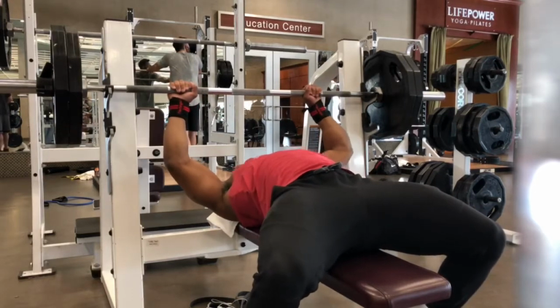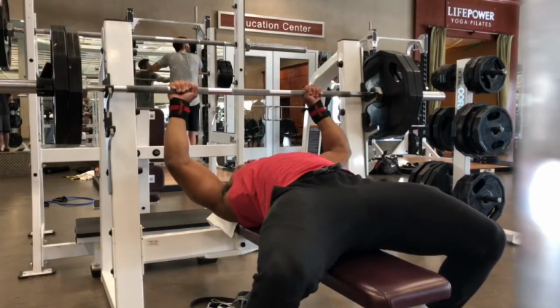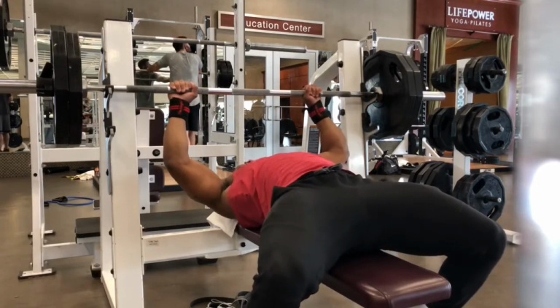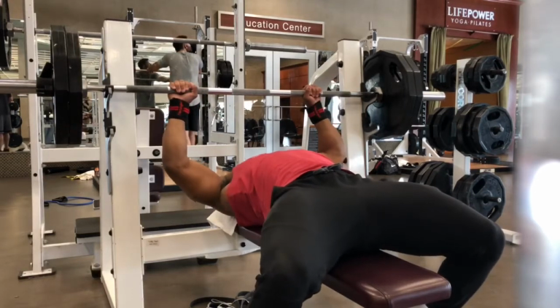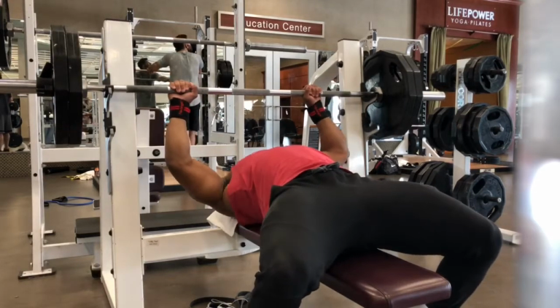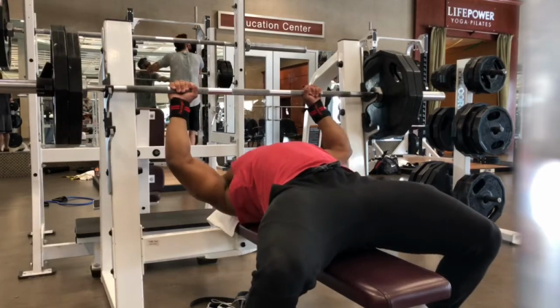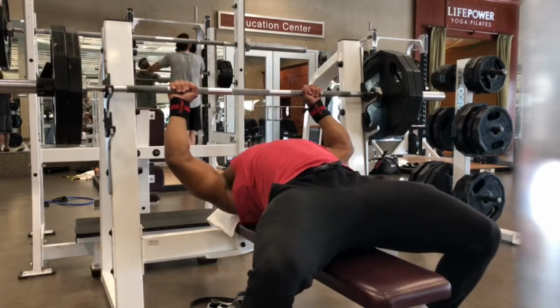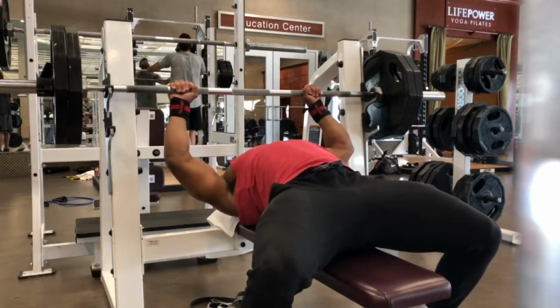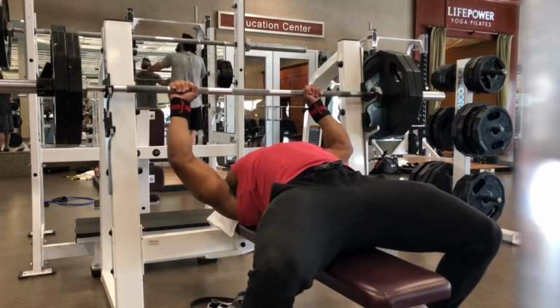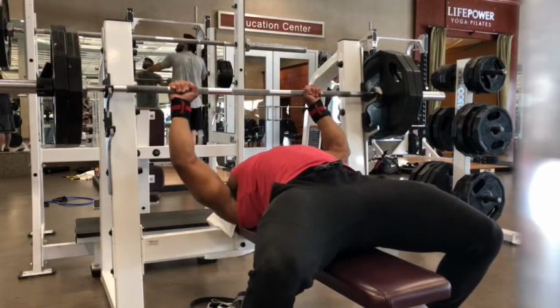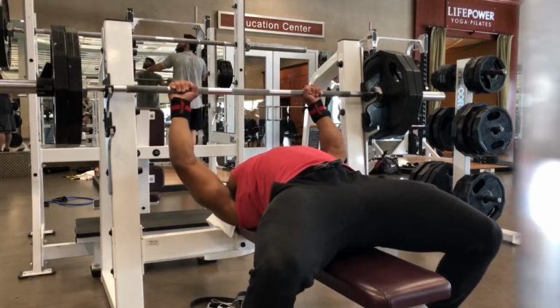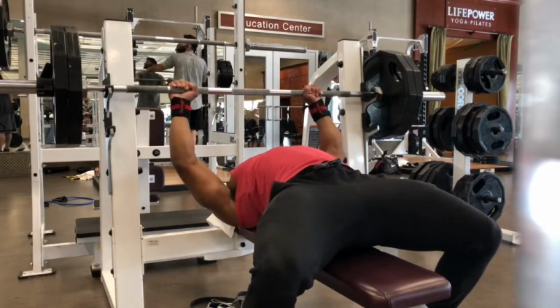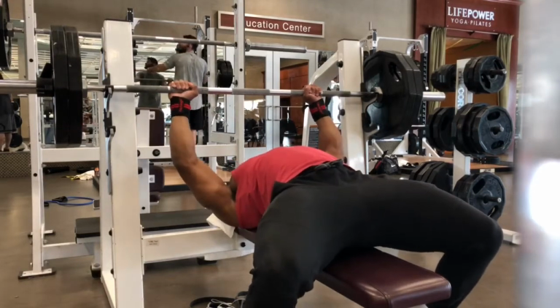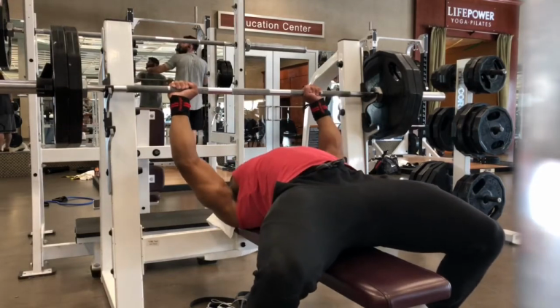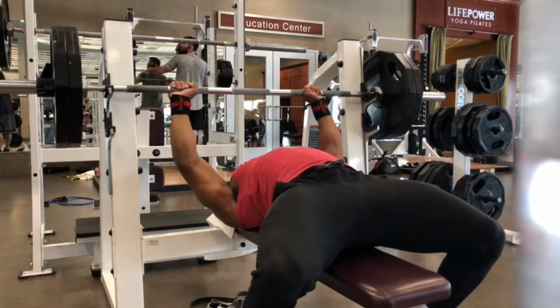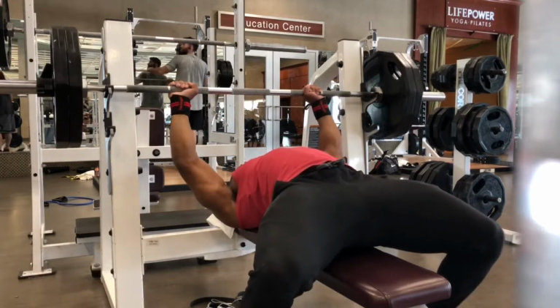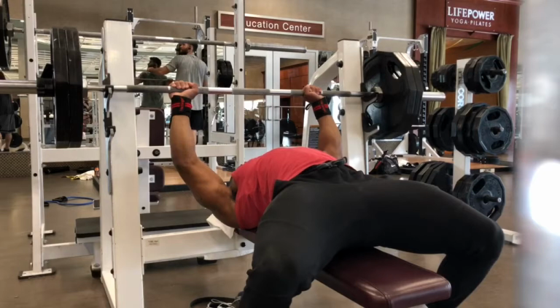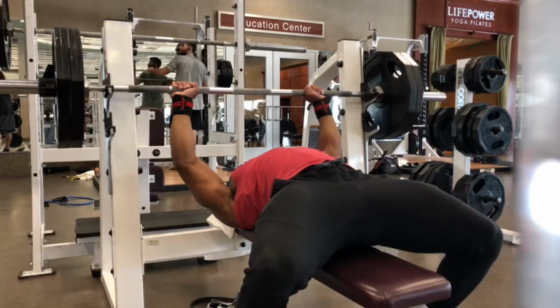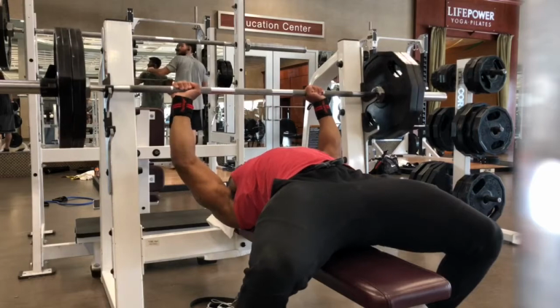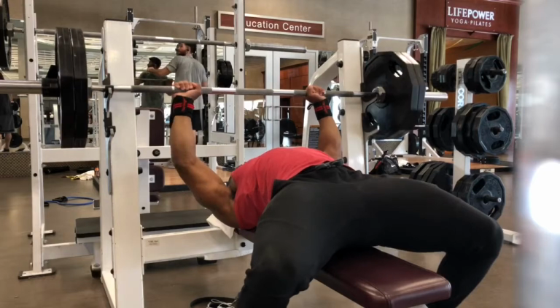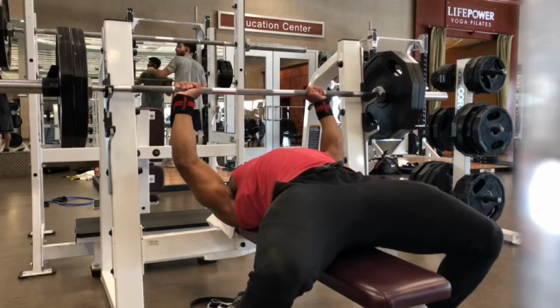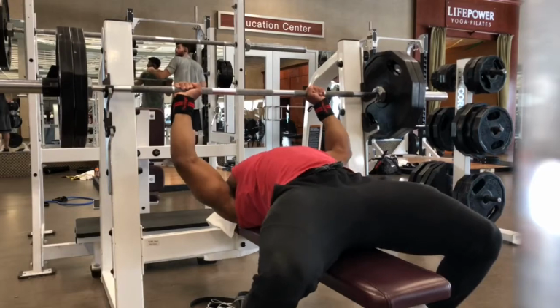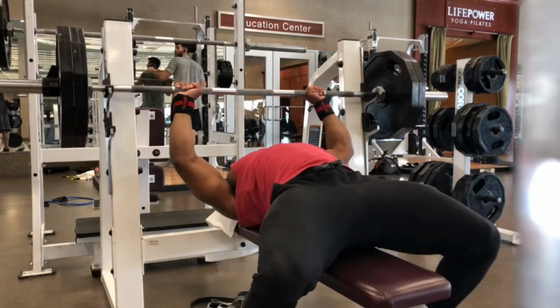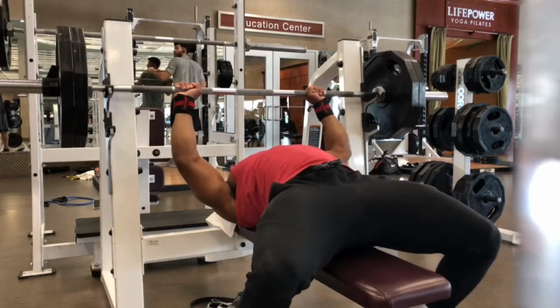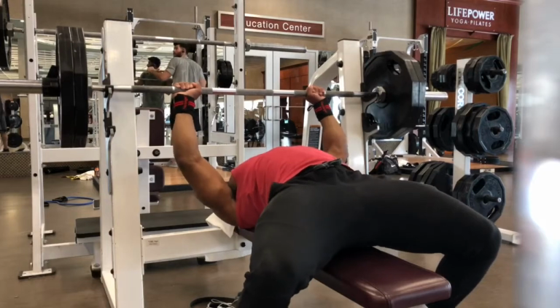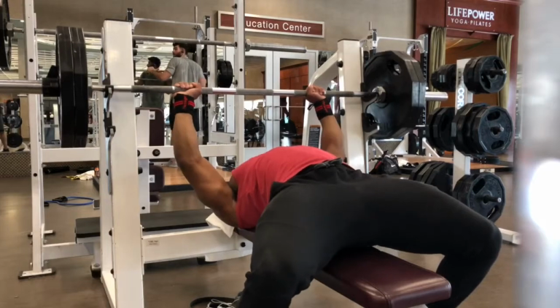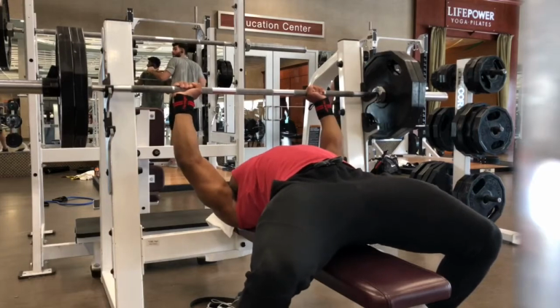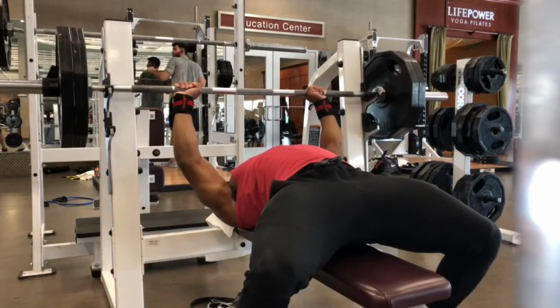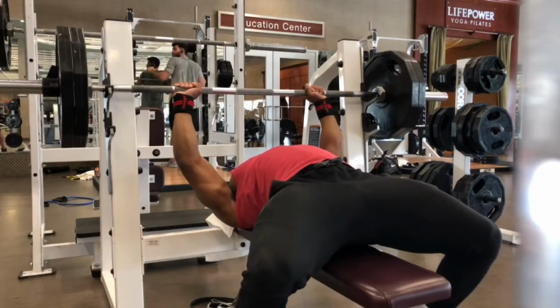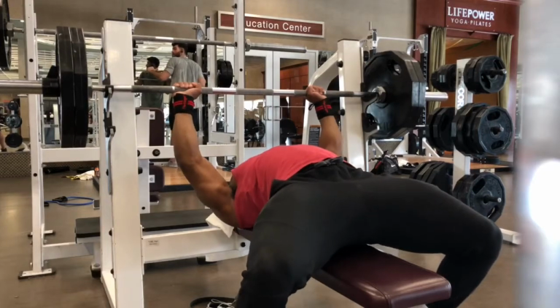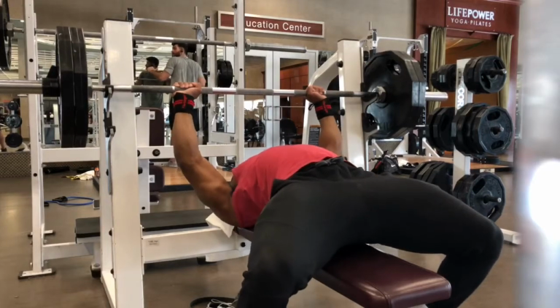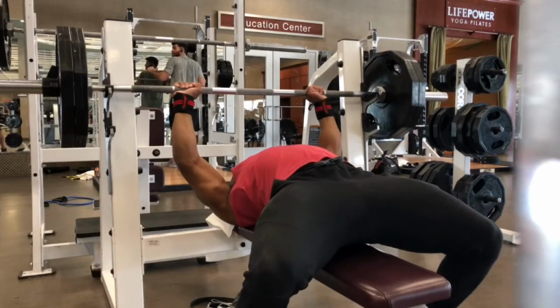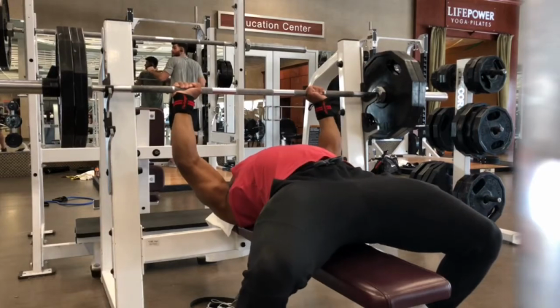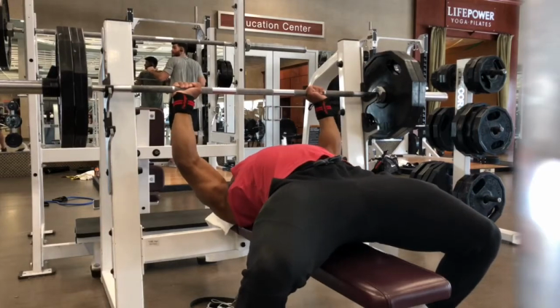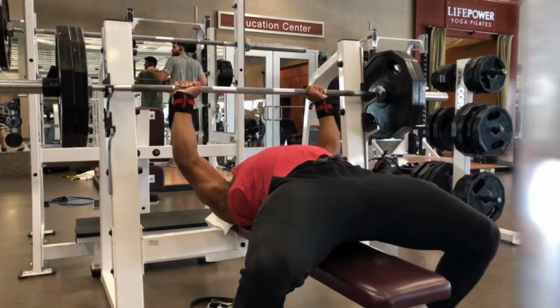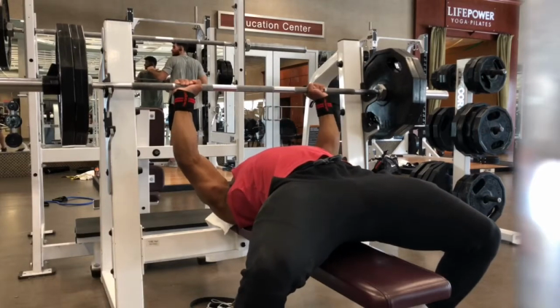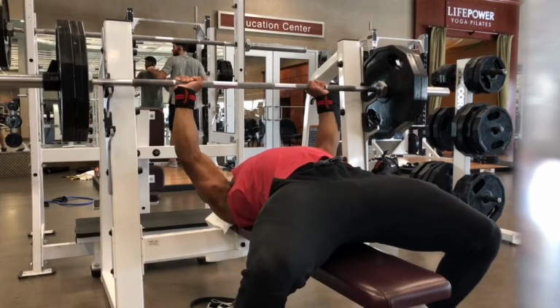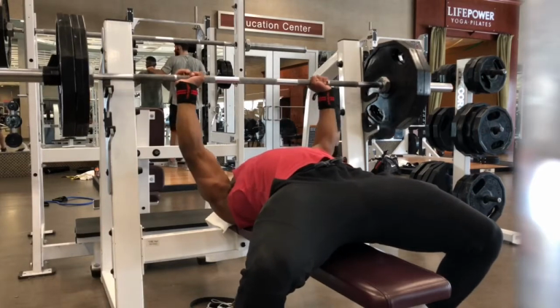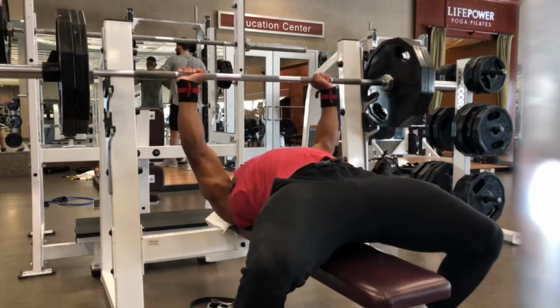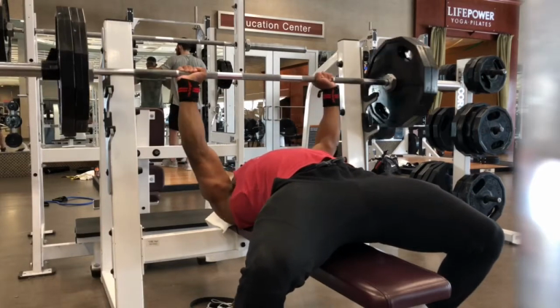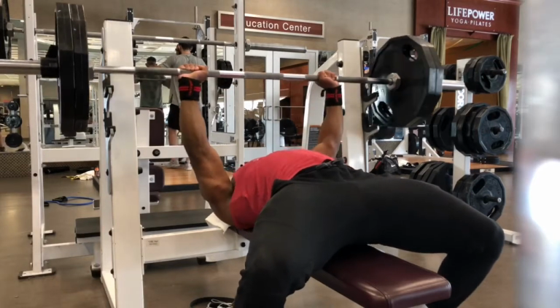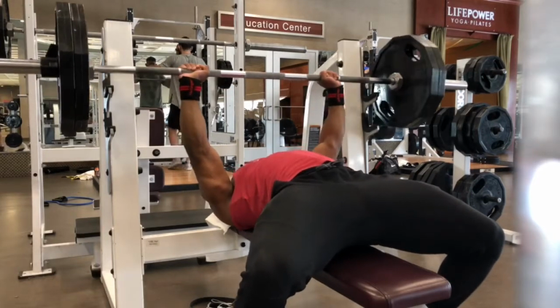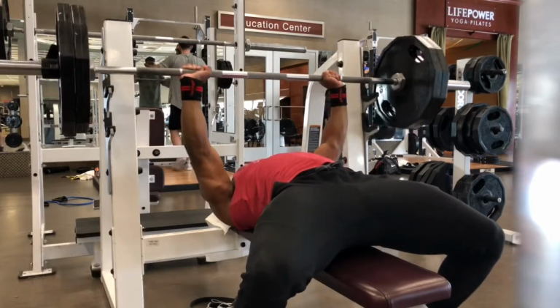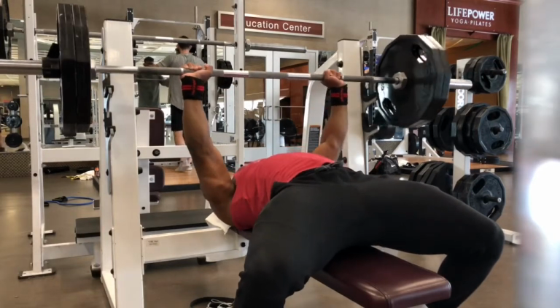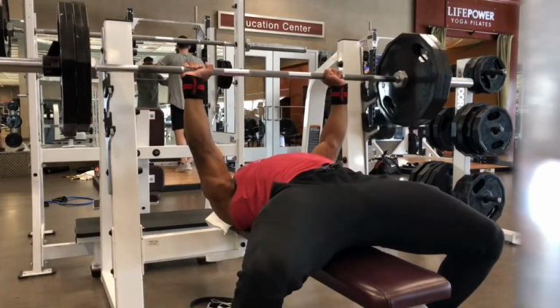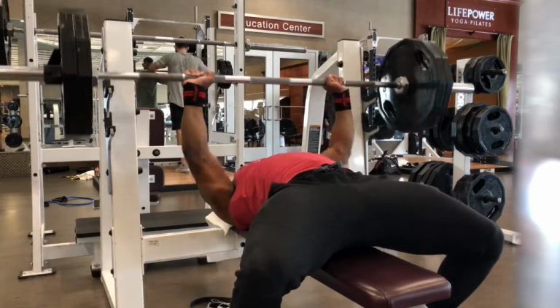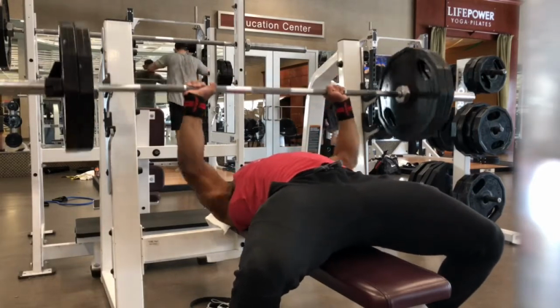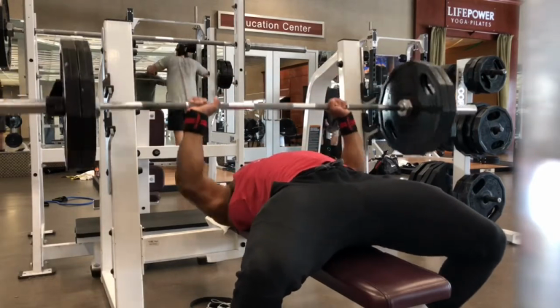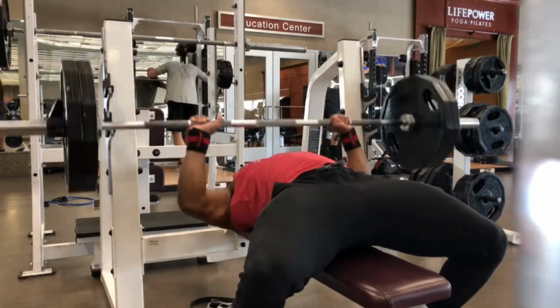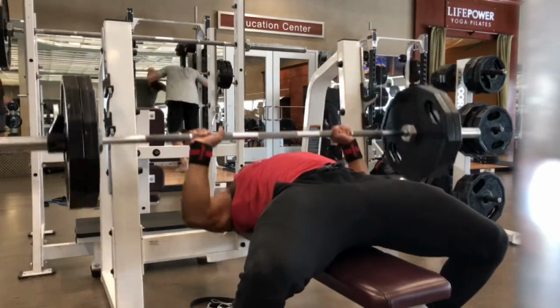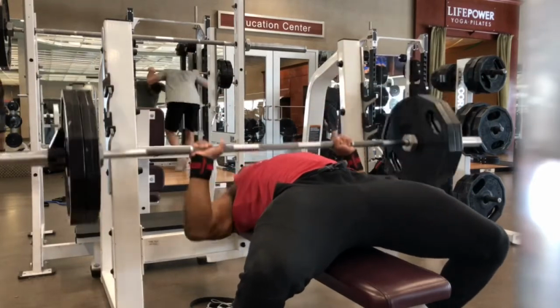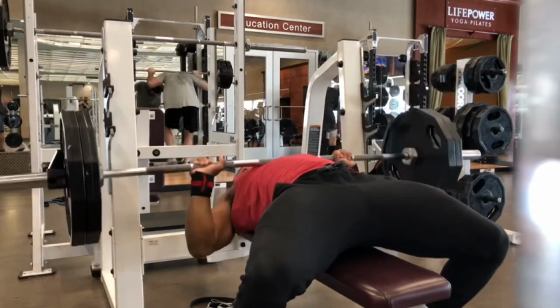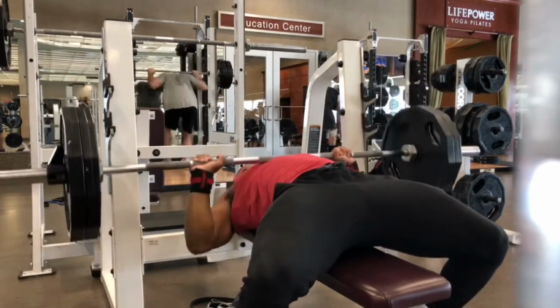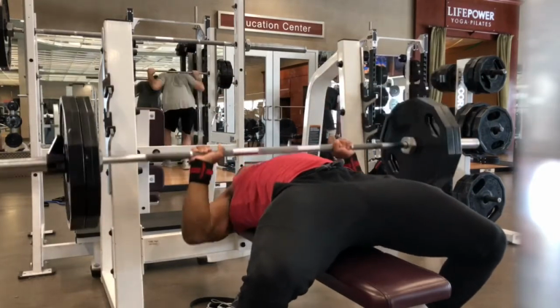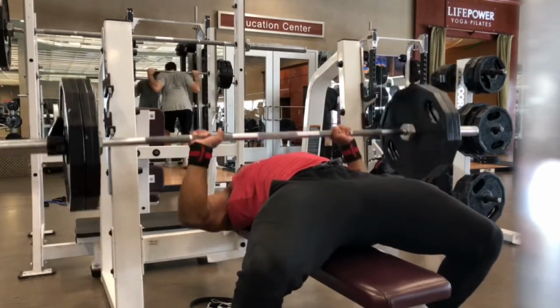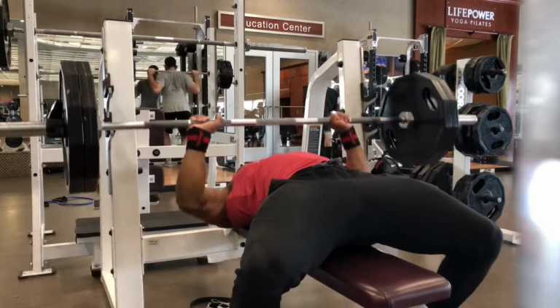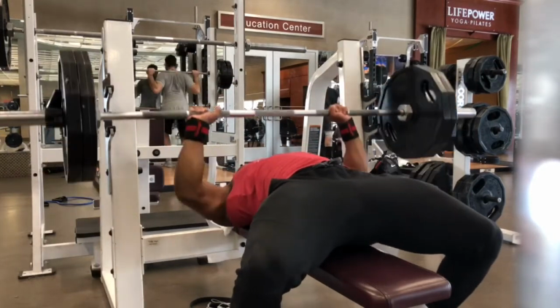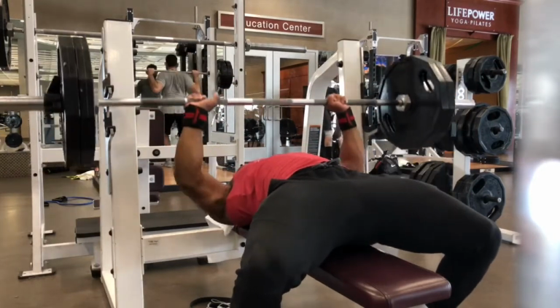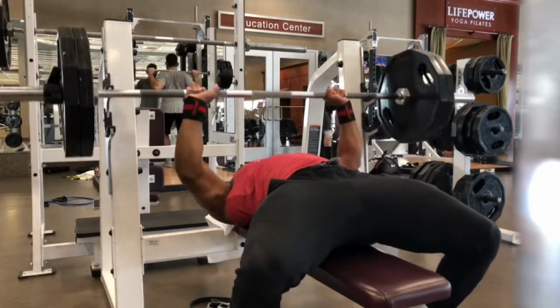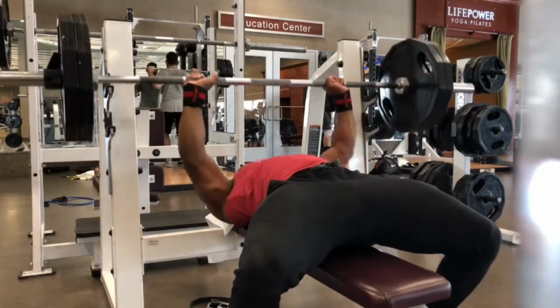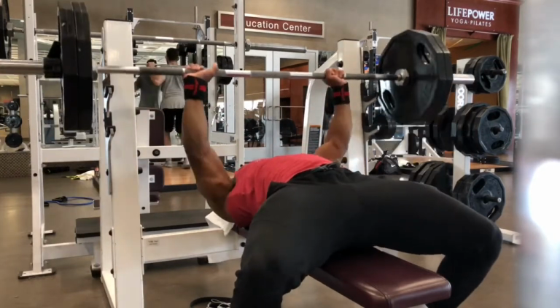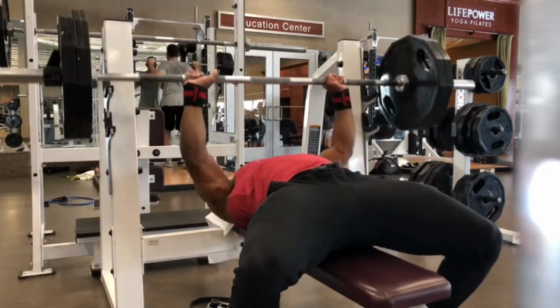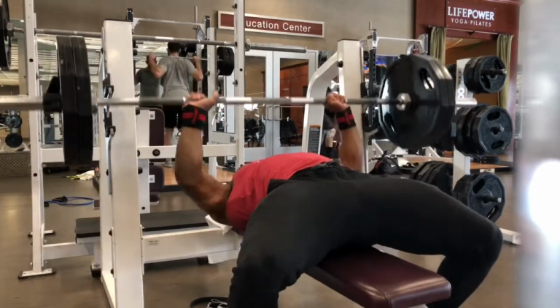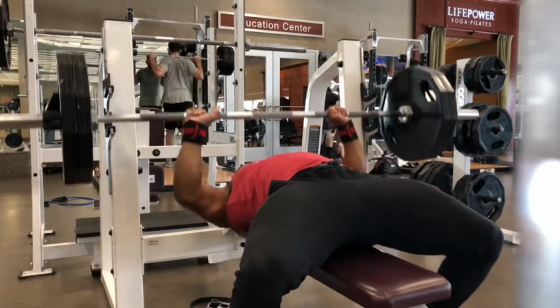I didn't have a cameraman so I had to prop my phone up myself — forgive me — but I'm about to wreck this 225 for these eight reps.